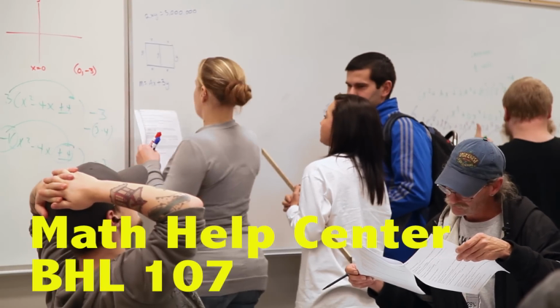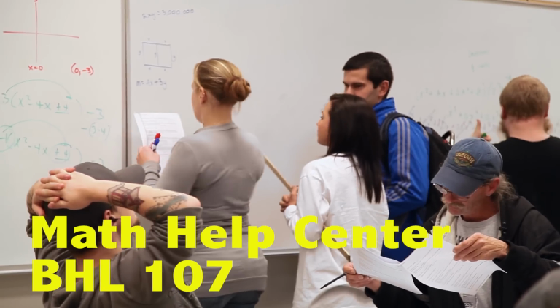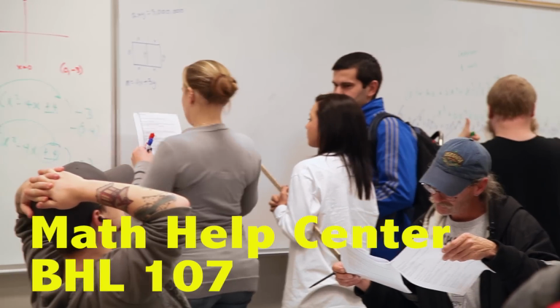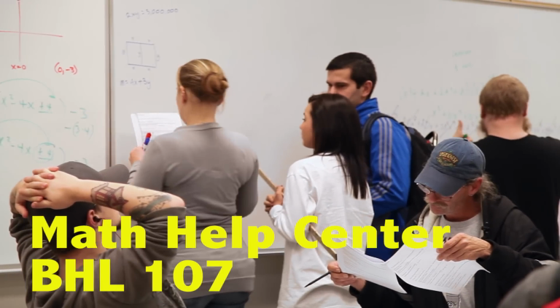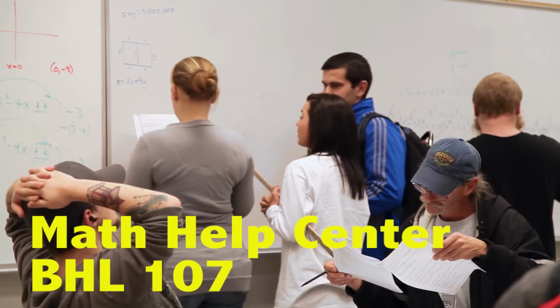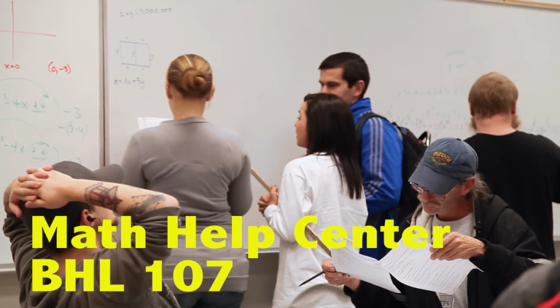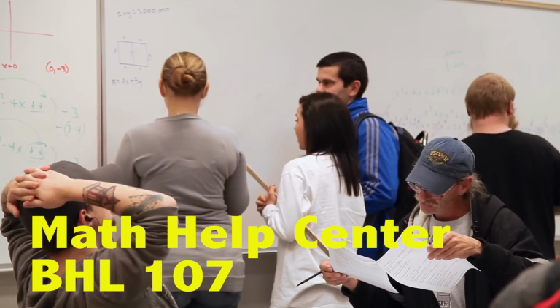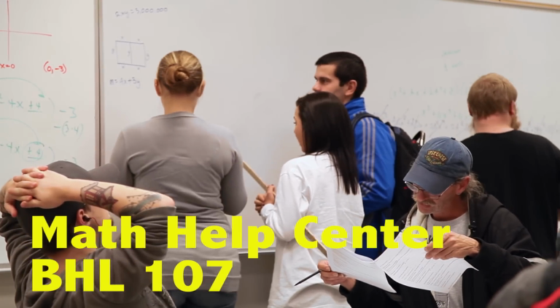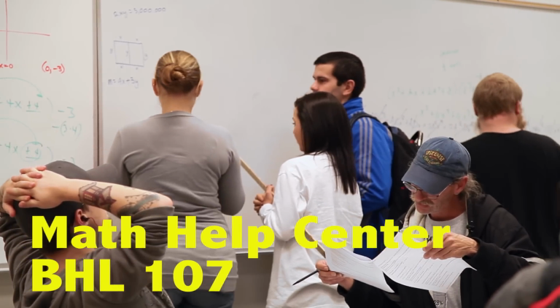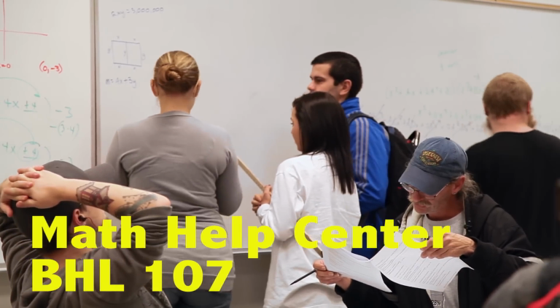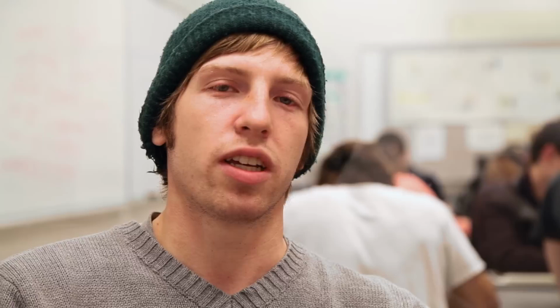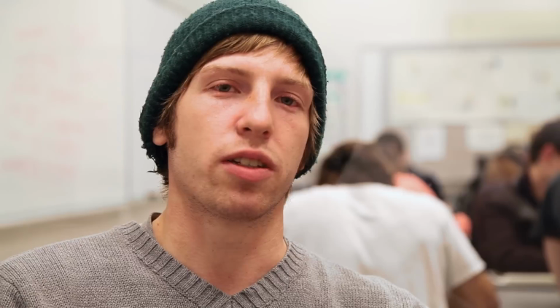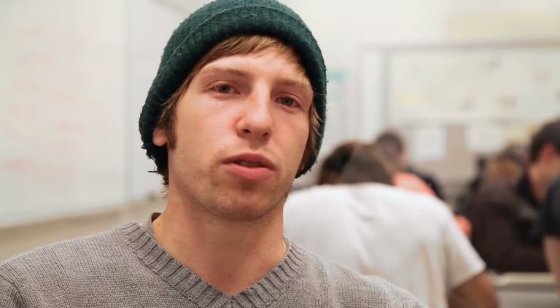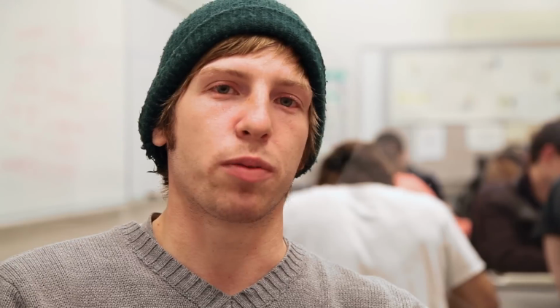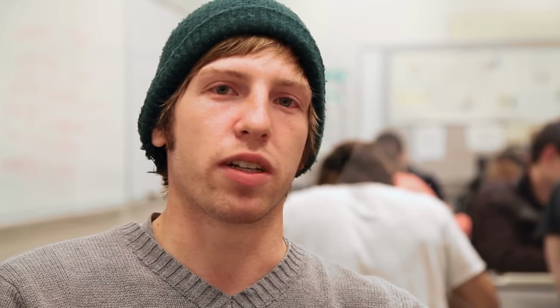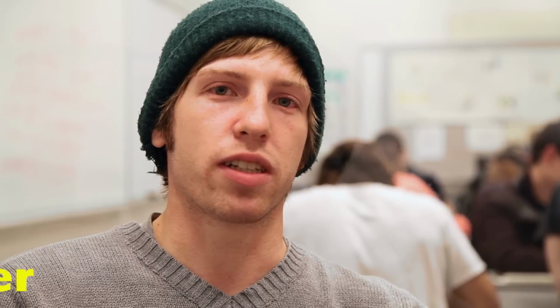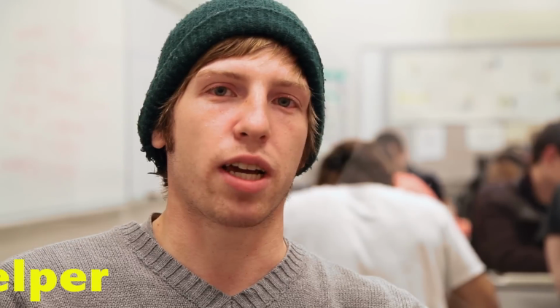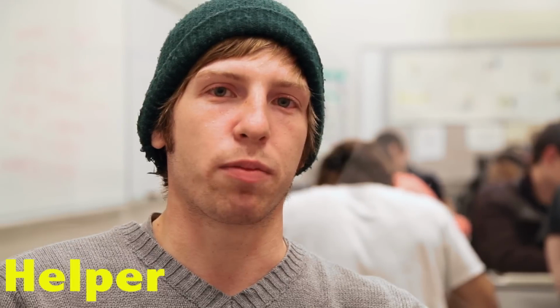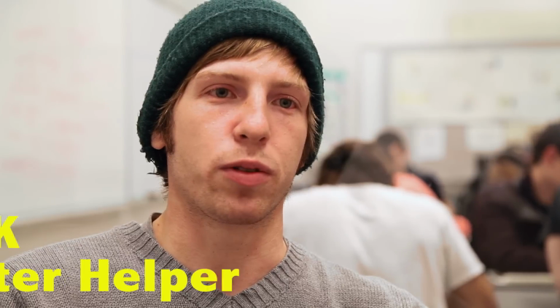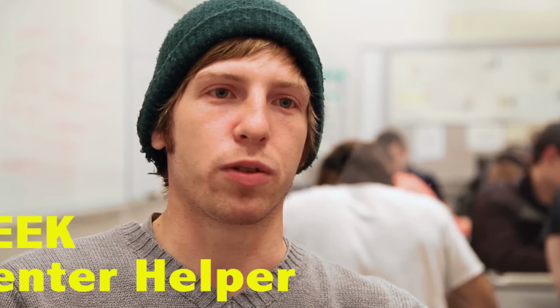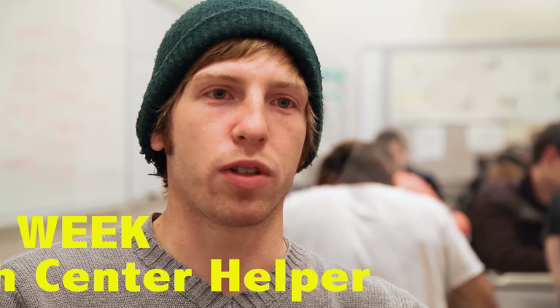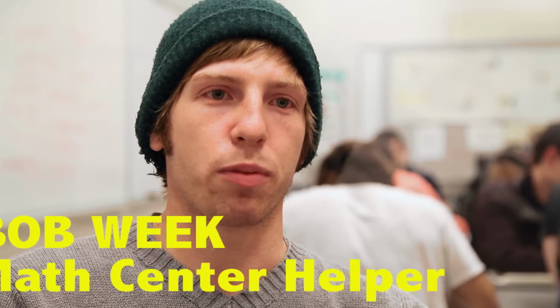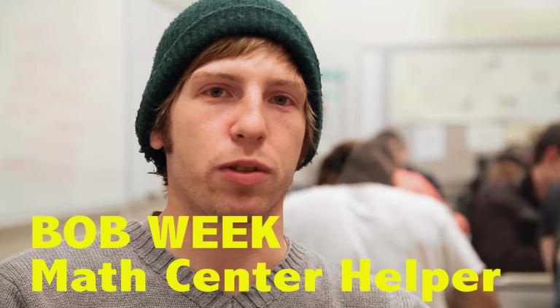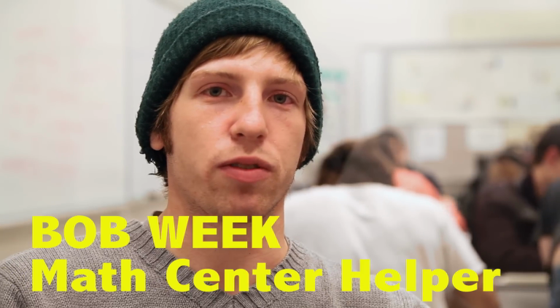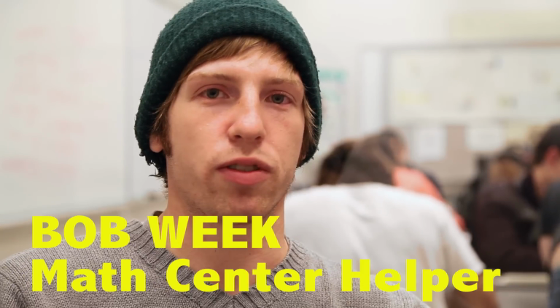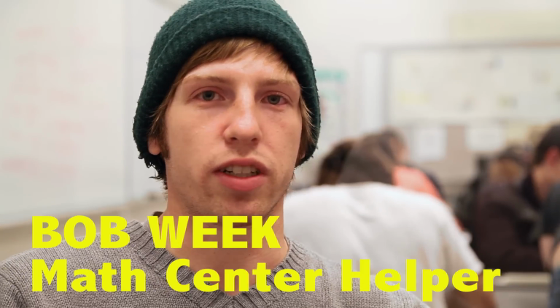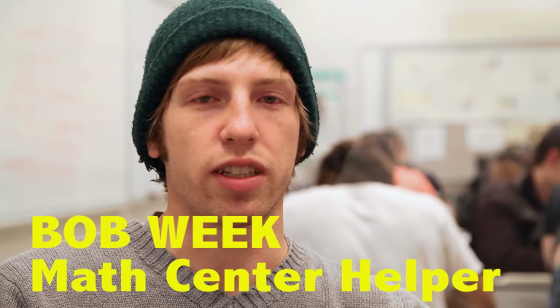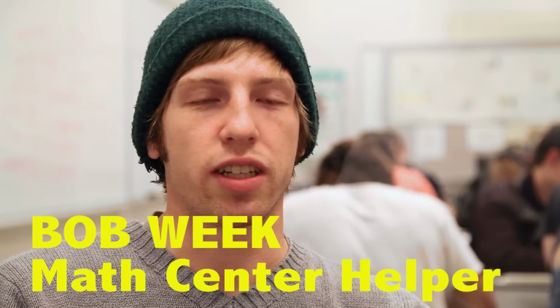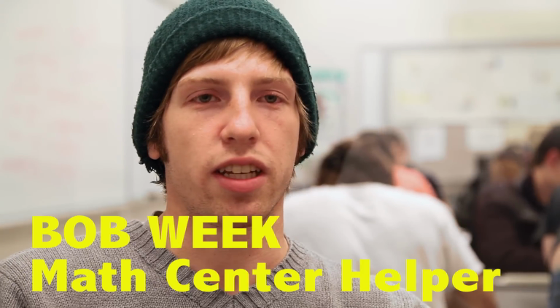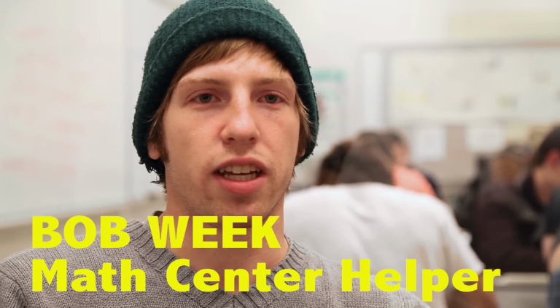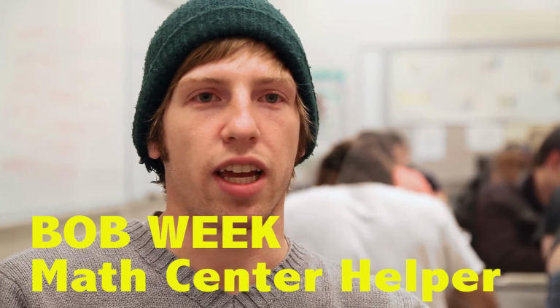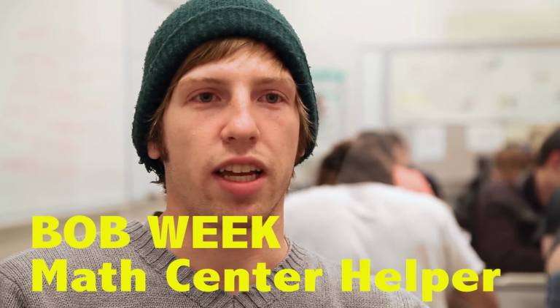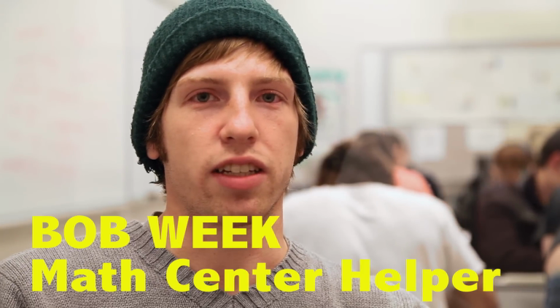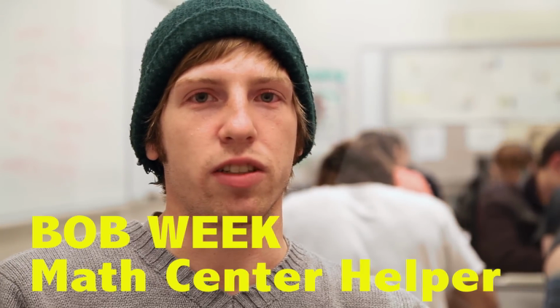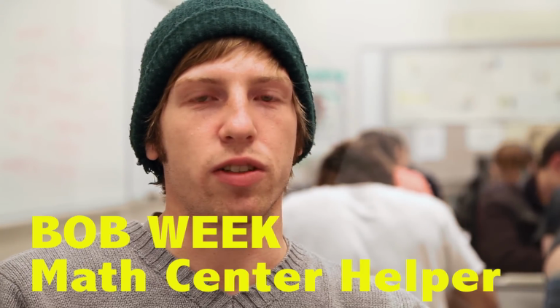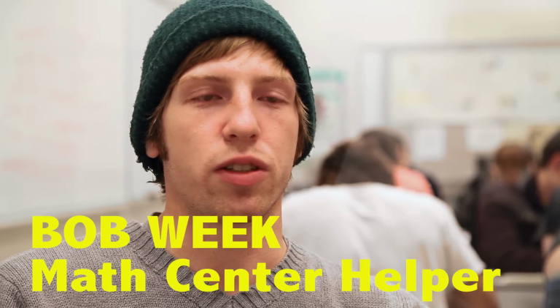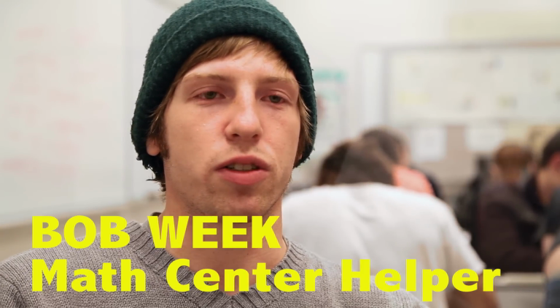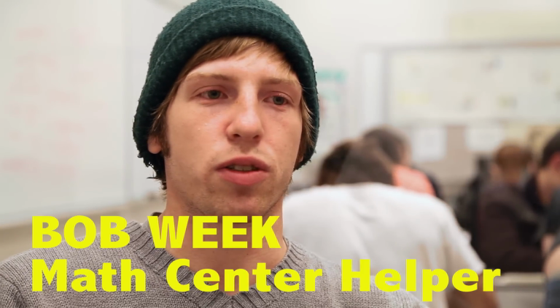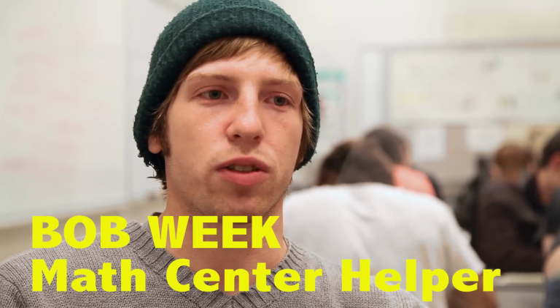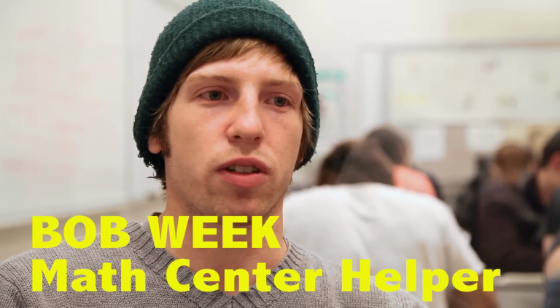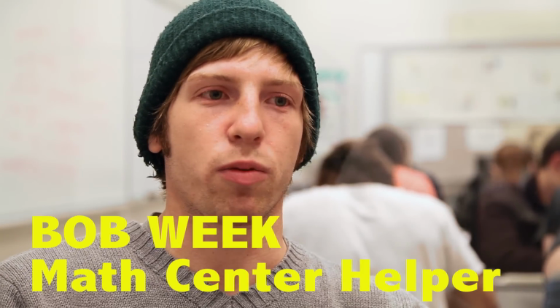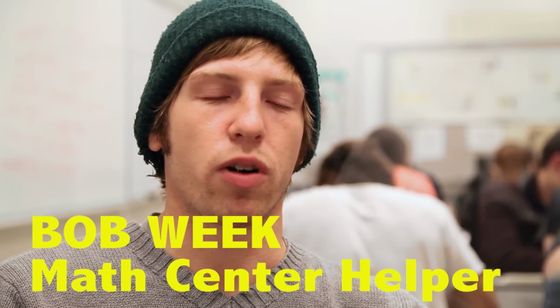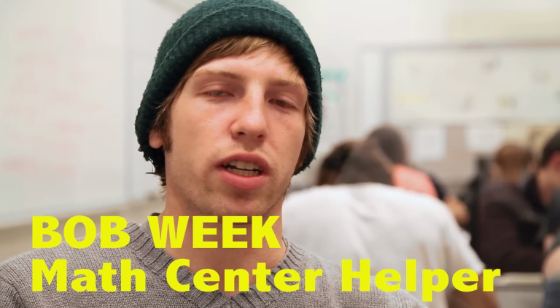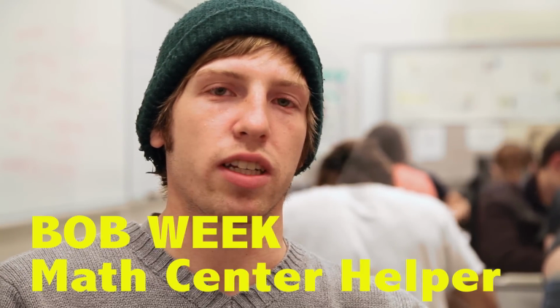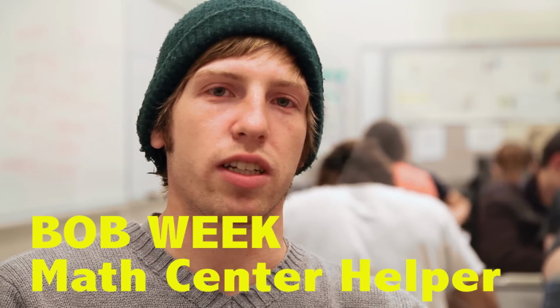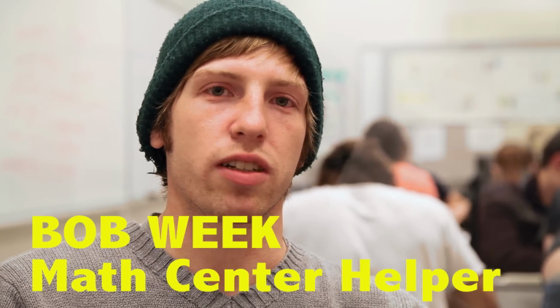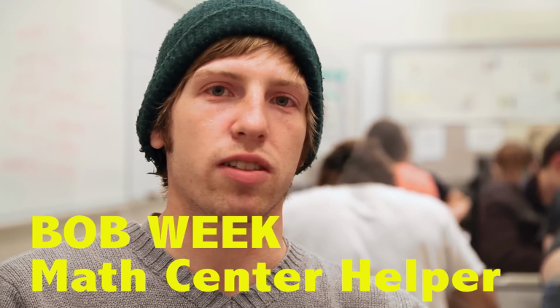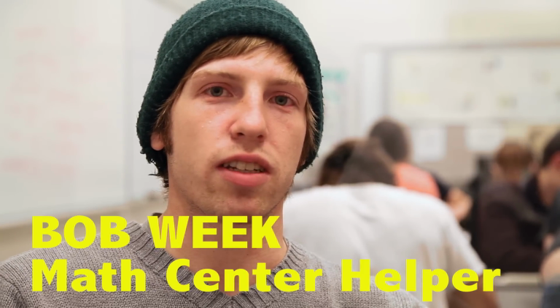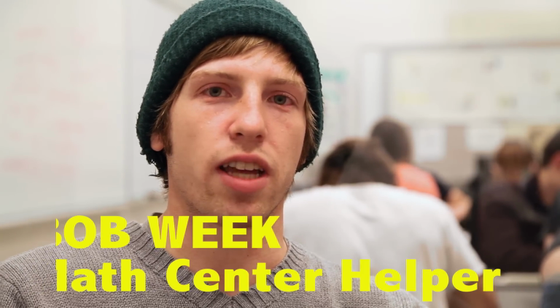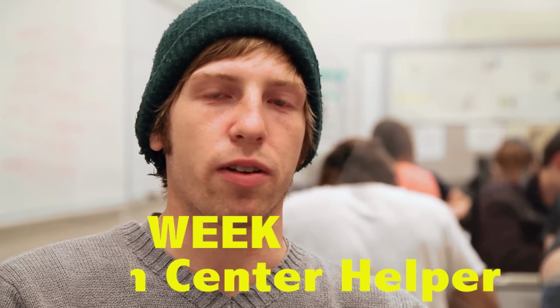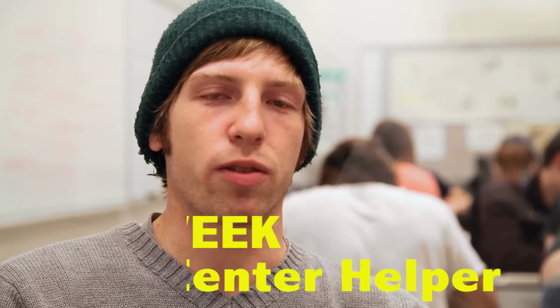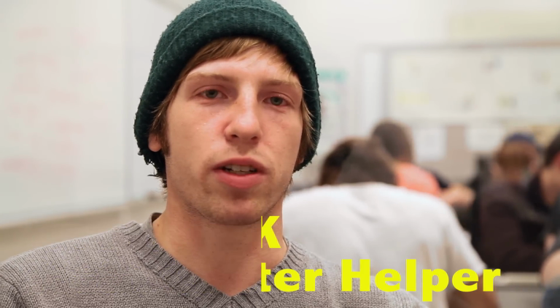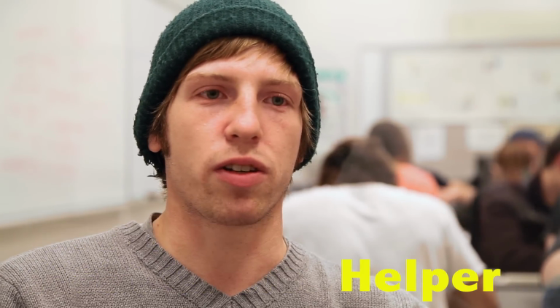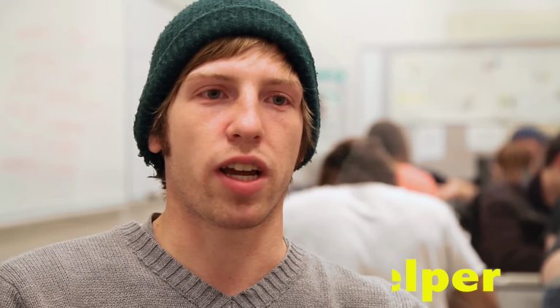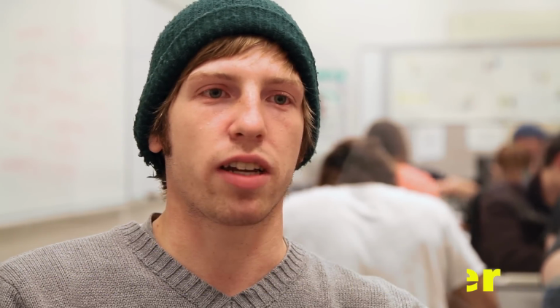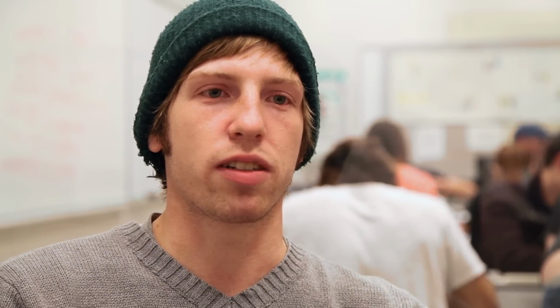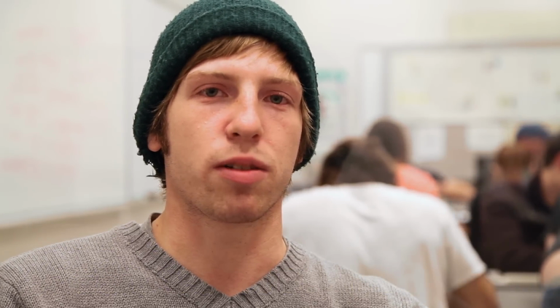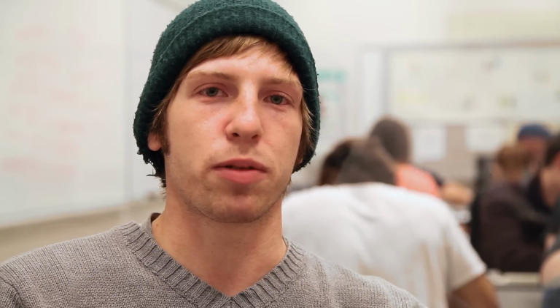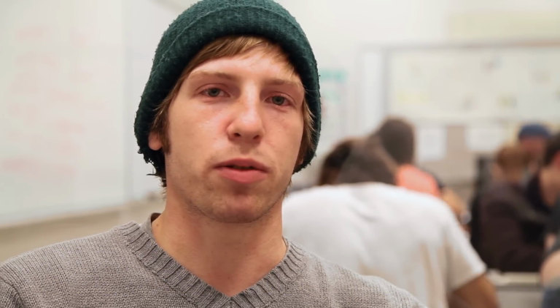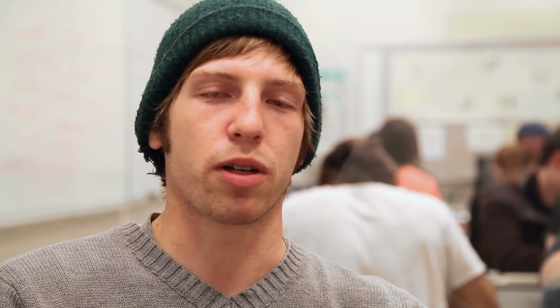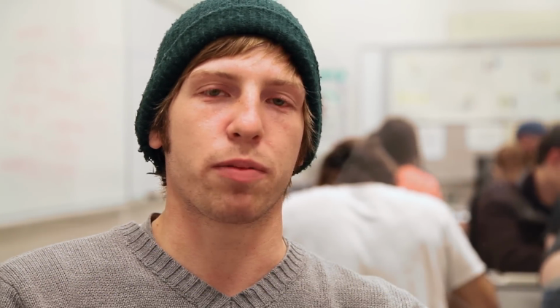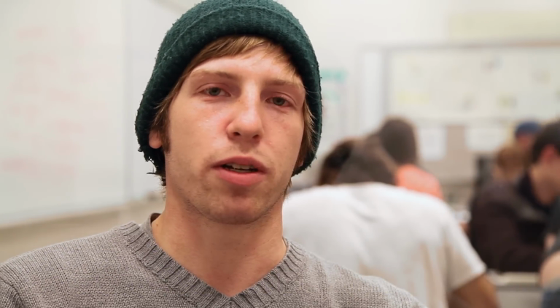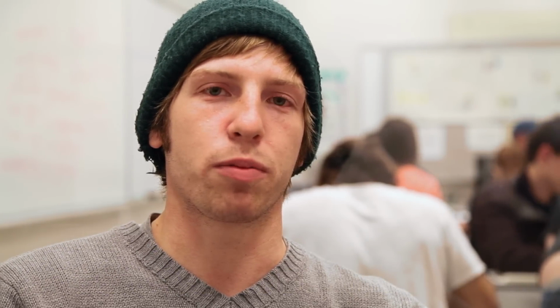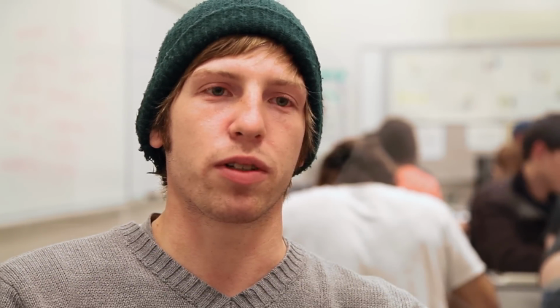There are up to four tutors in this room at a time whose help is free, and you can just walk in here, sit down, raise your hand, and somebody will come and help you.